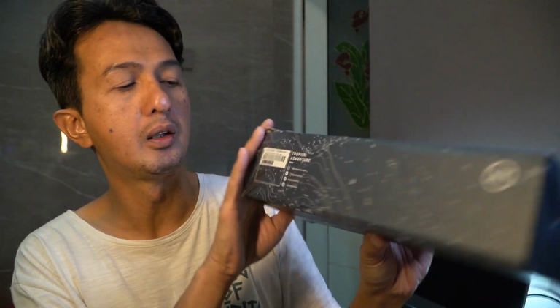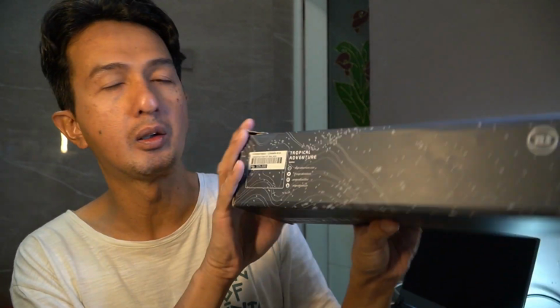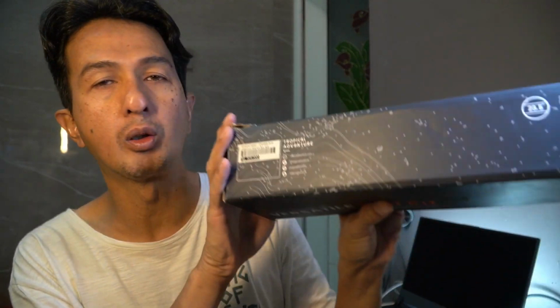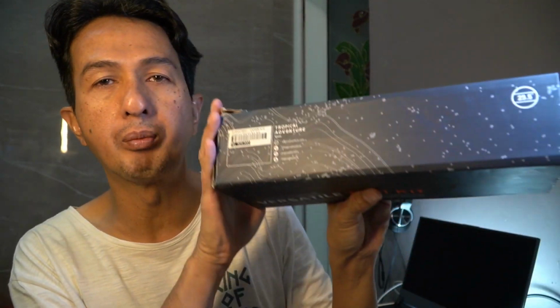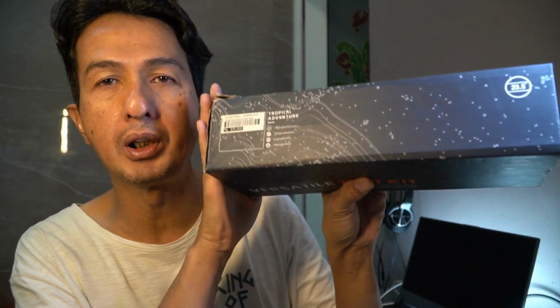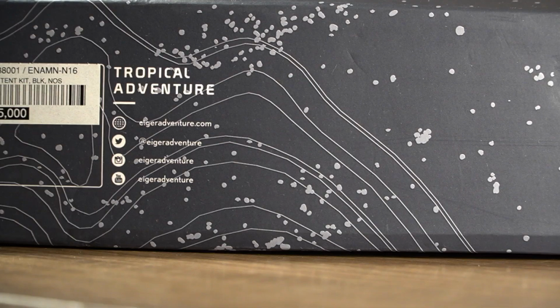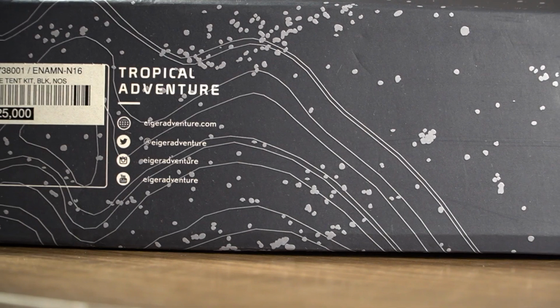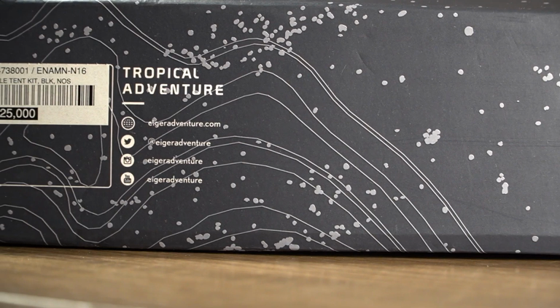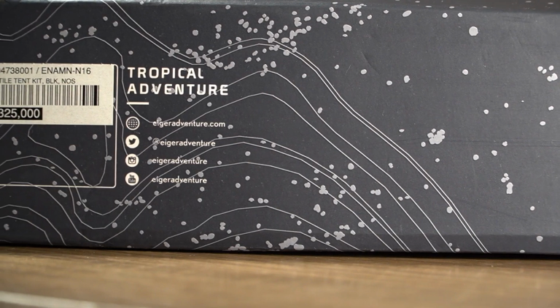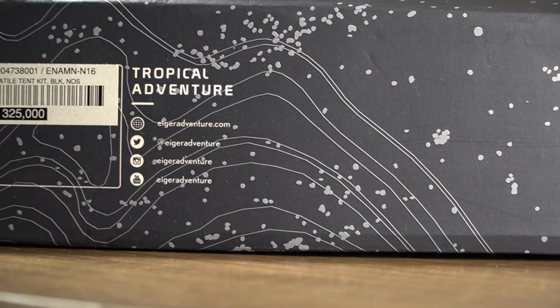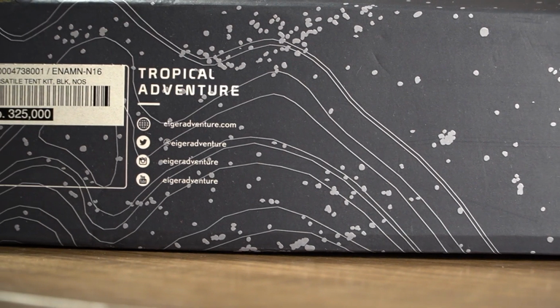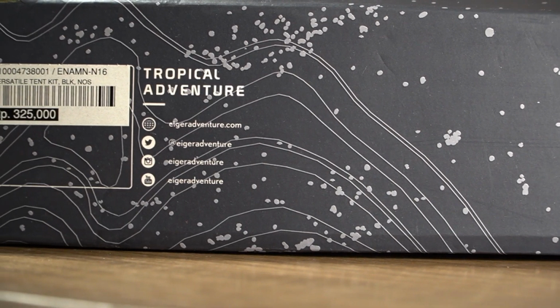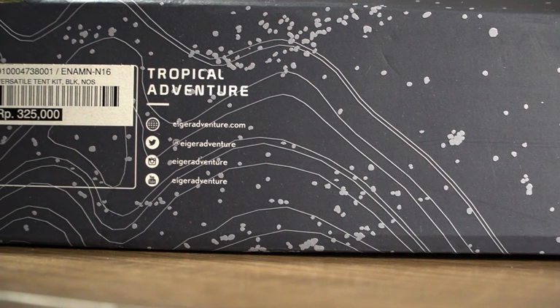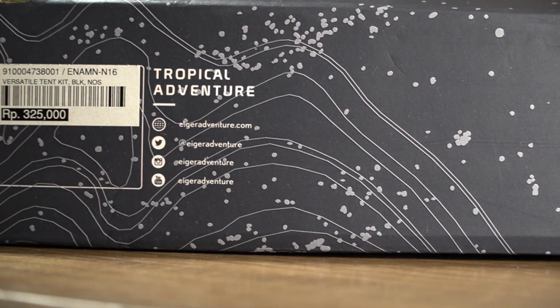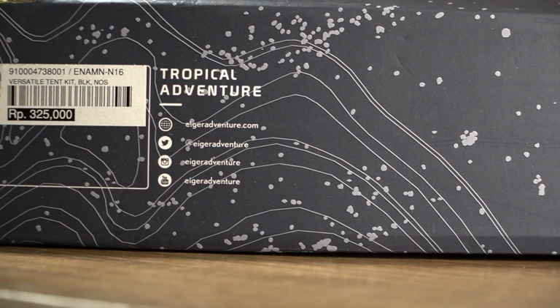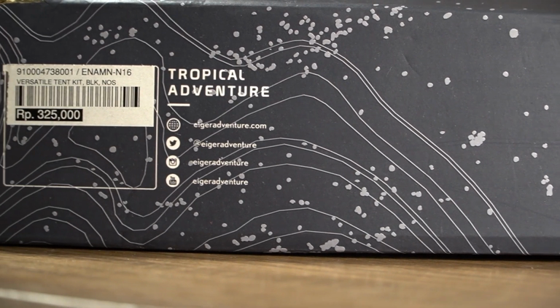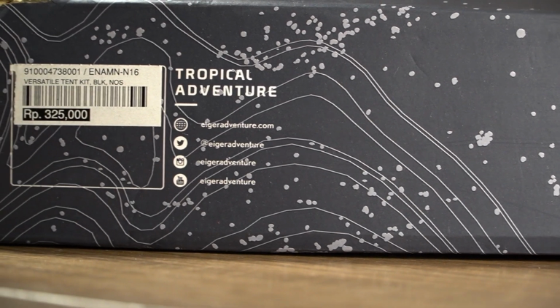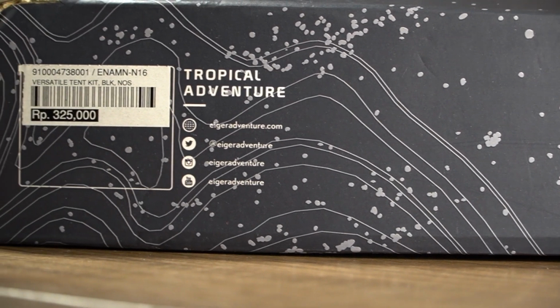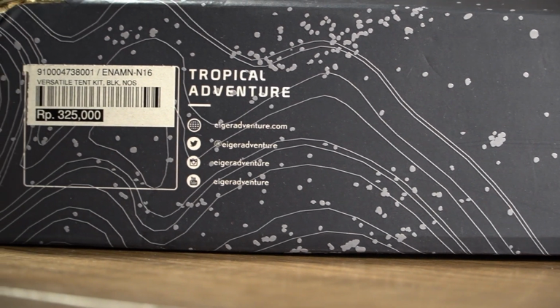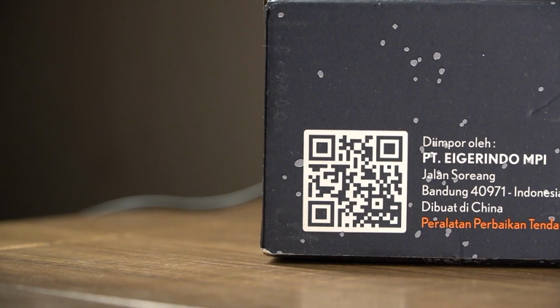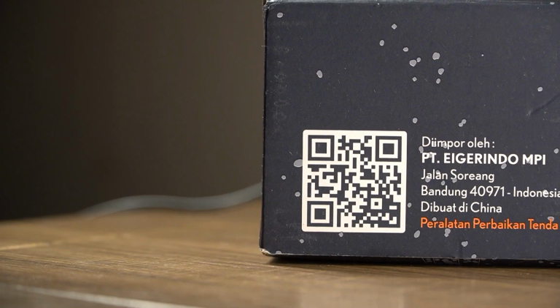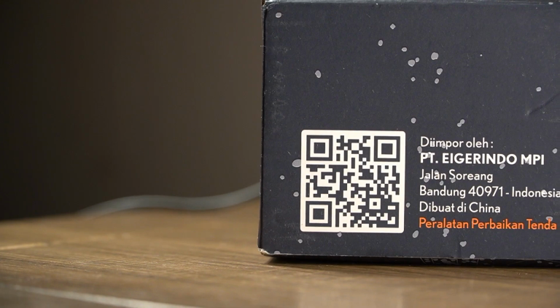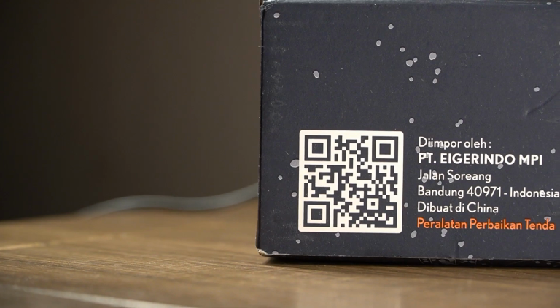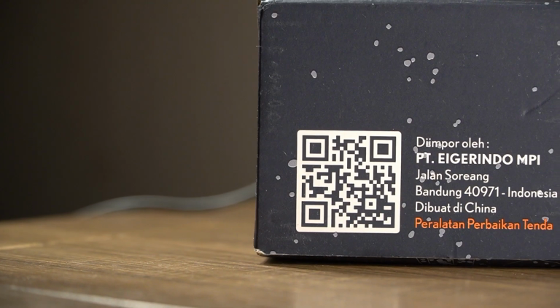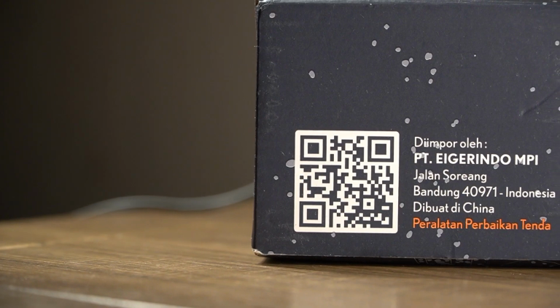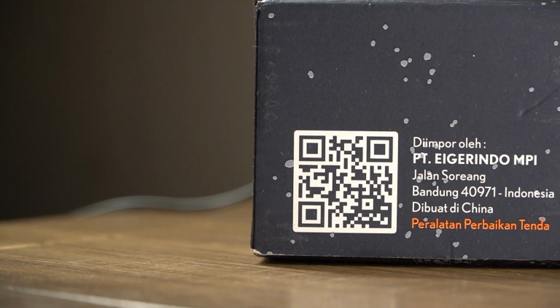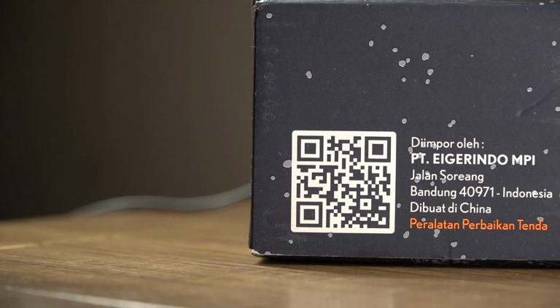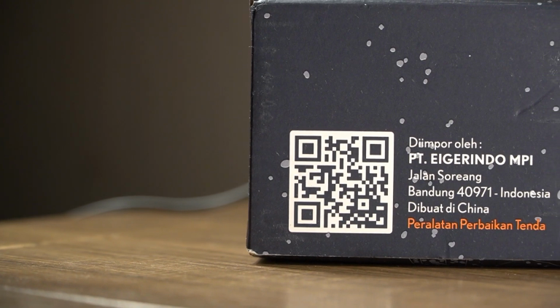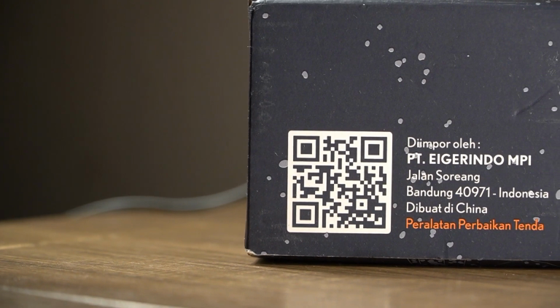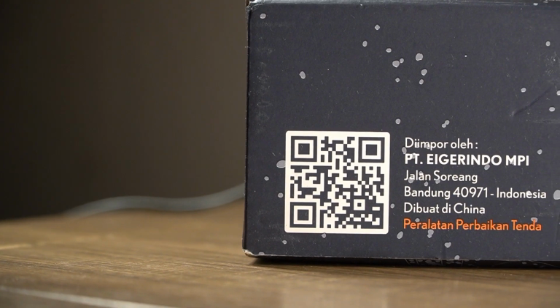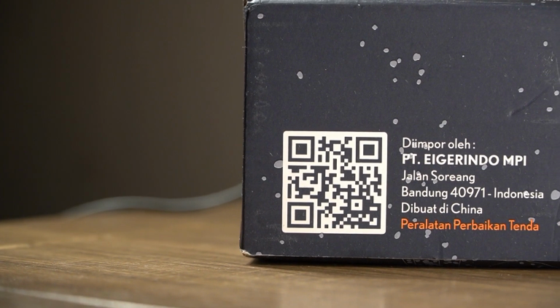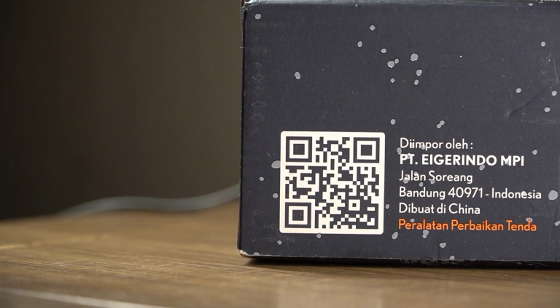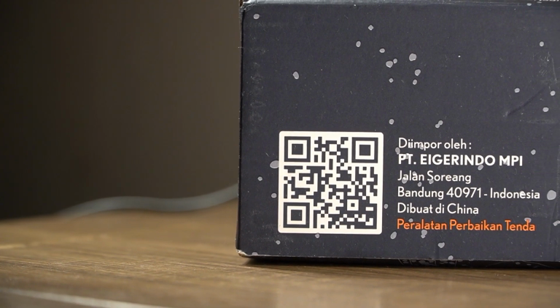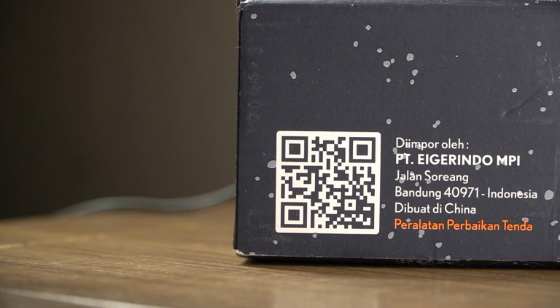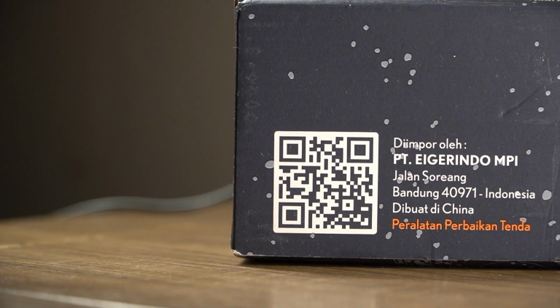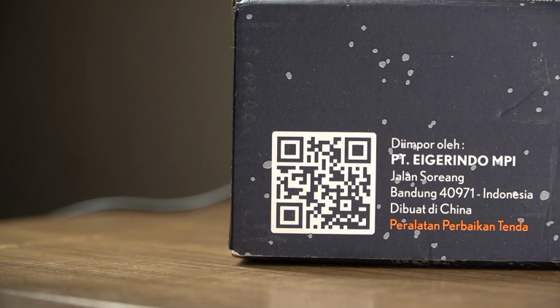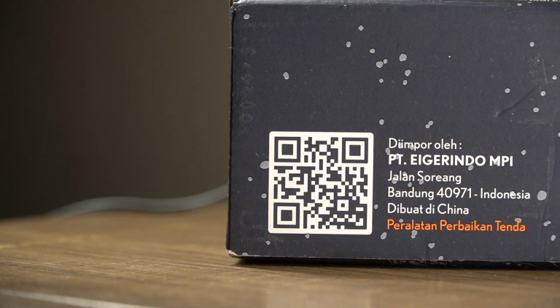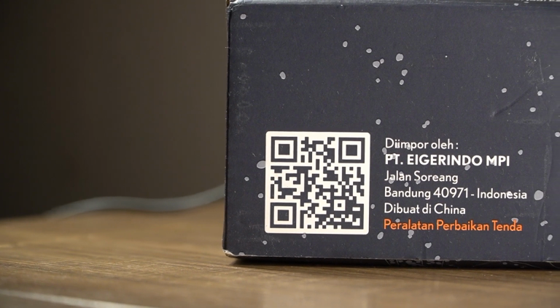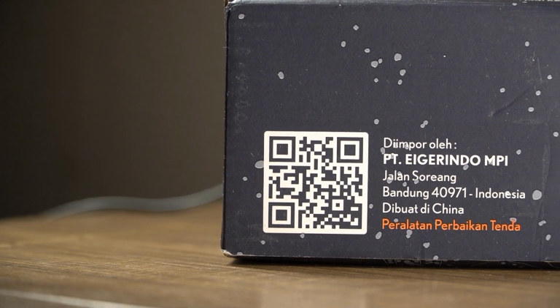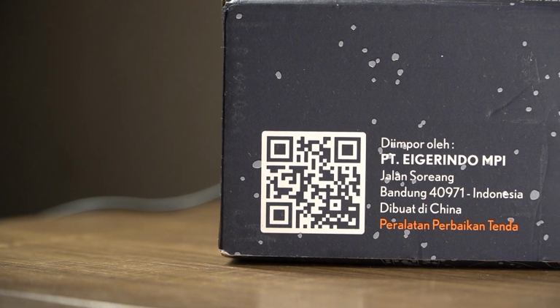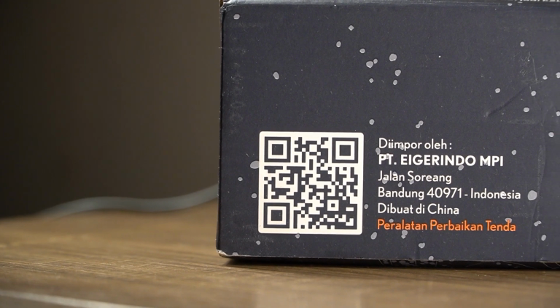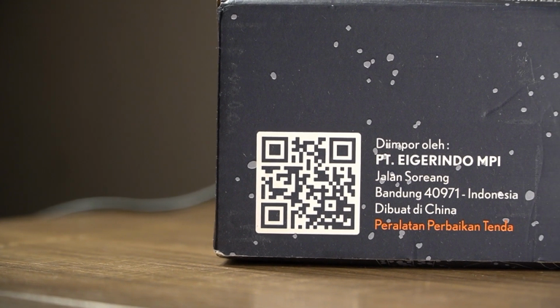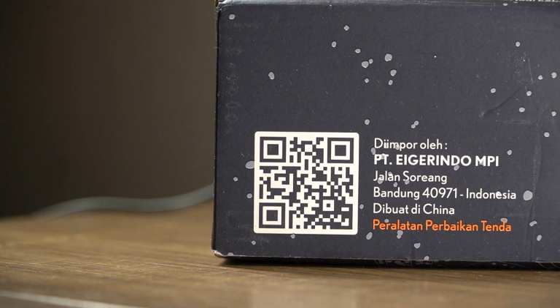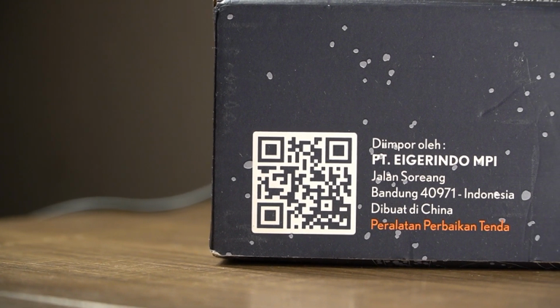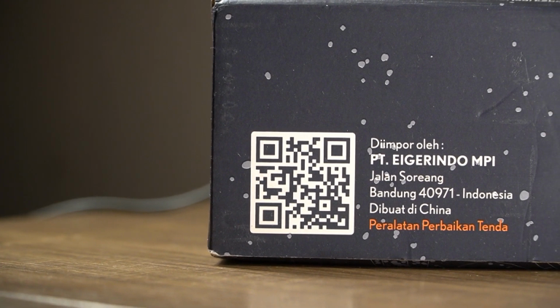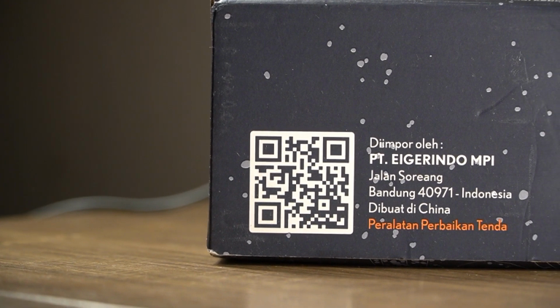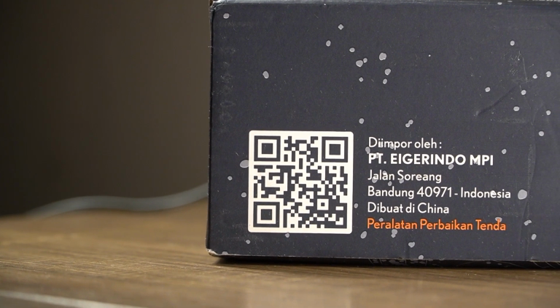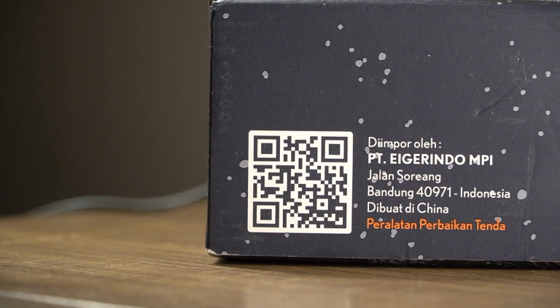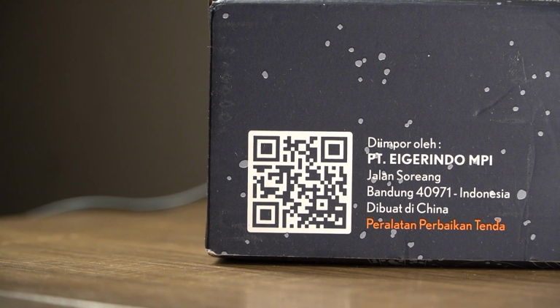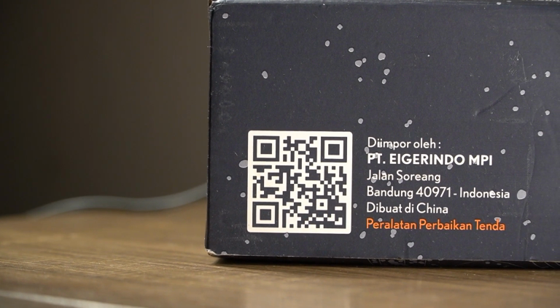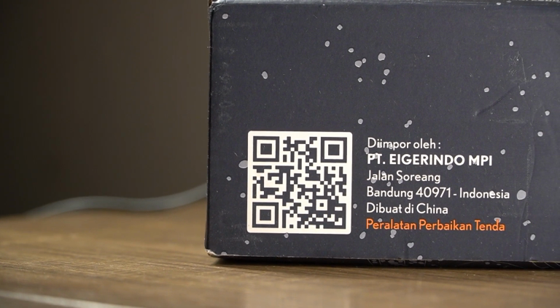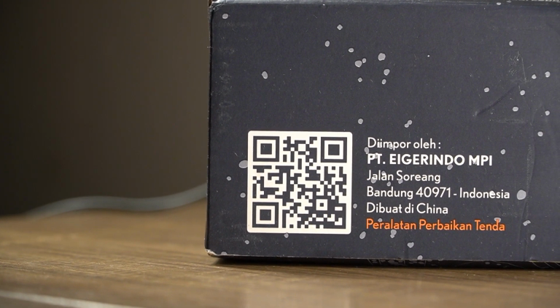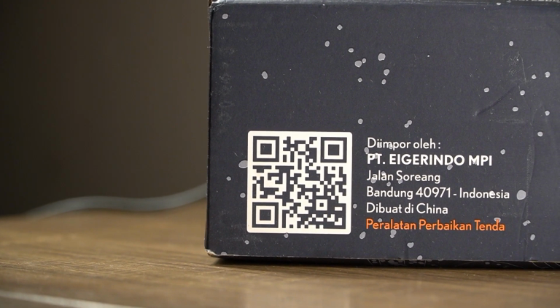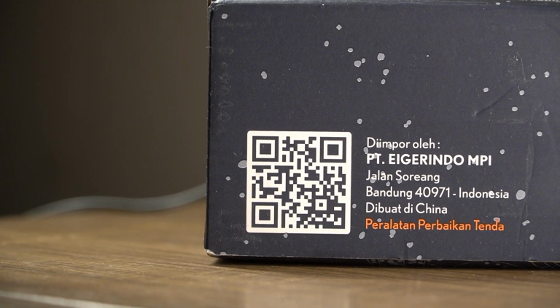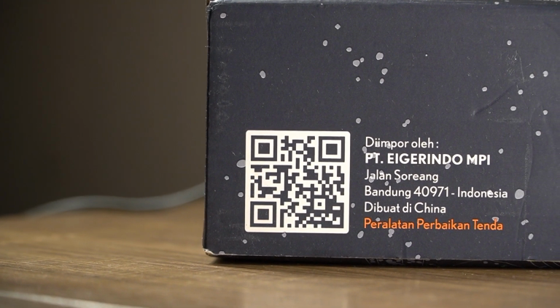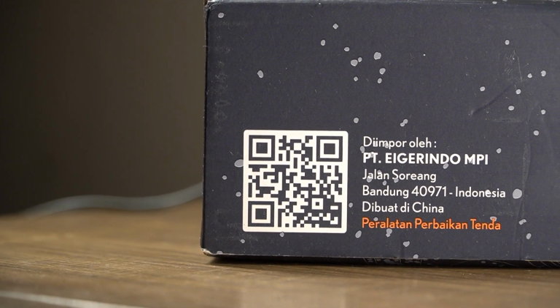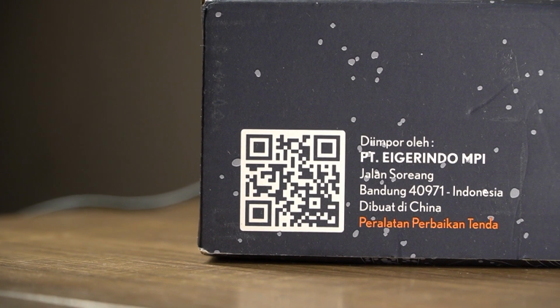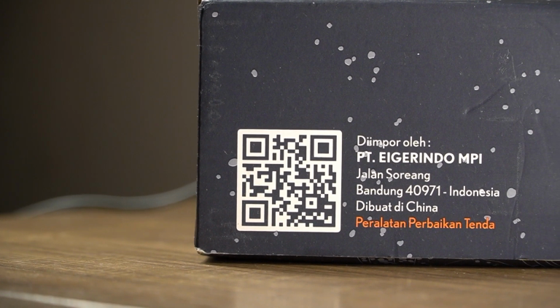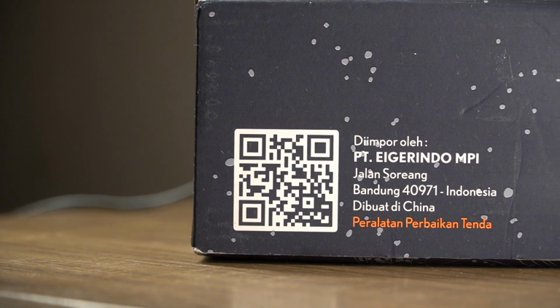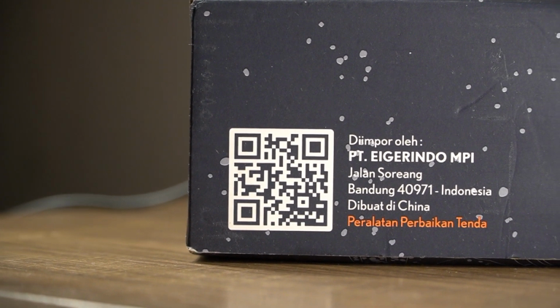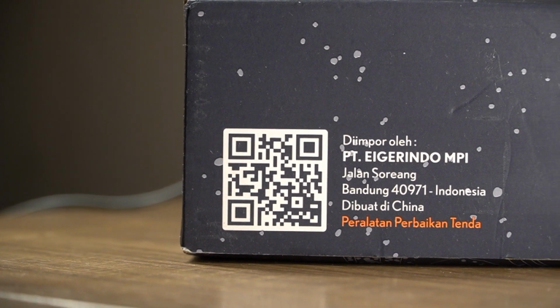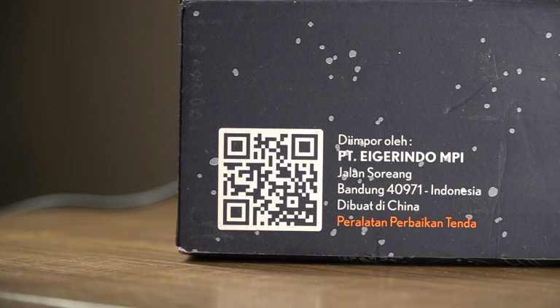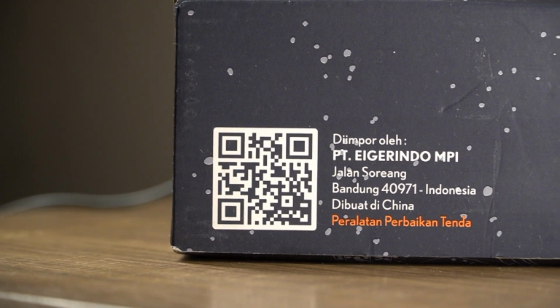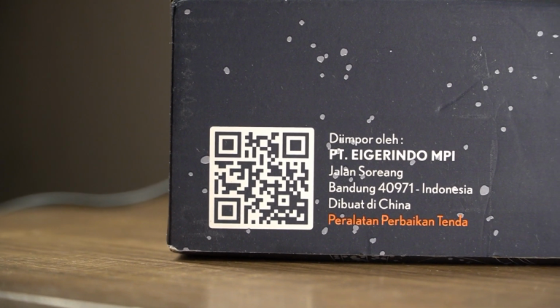Ini adalah produk Tropical Adventure. Setelah dibaca, ternyata ini diimpor — dibuat di Cina.